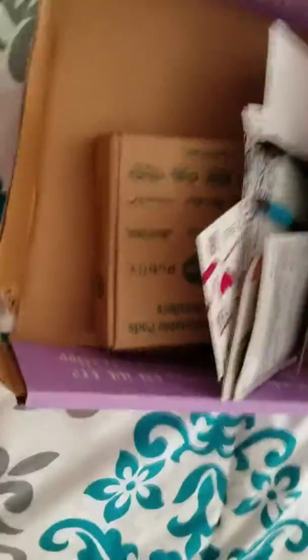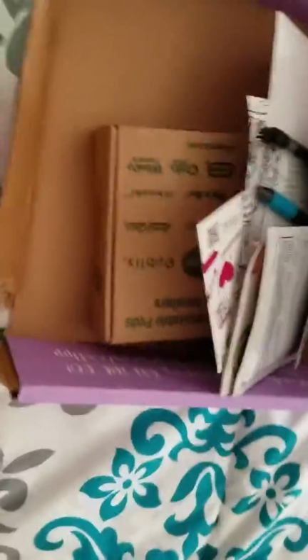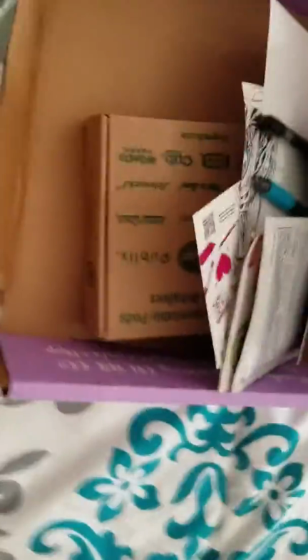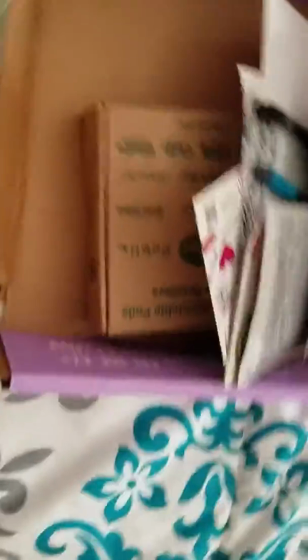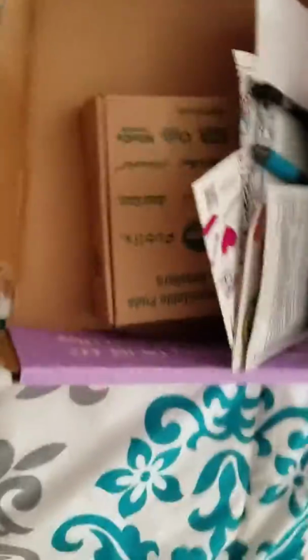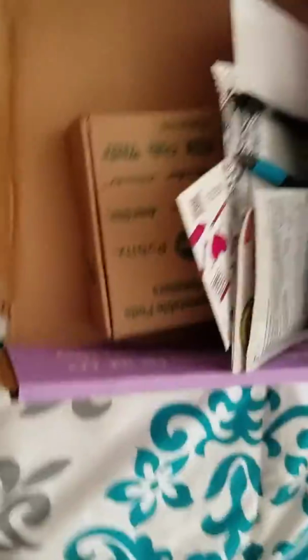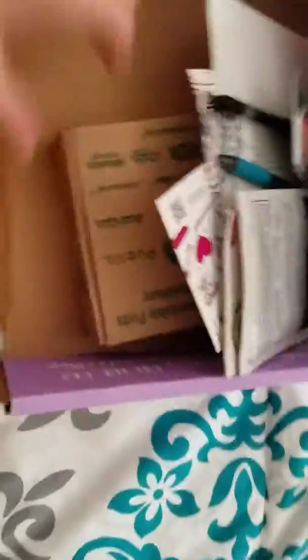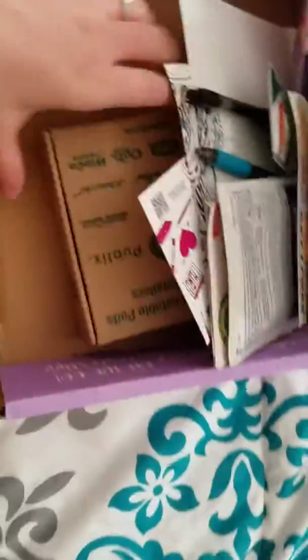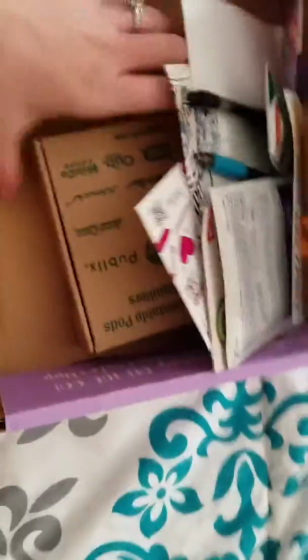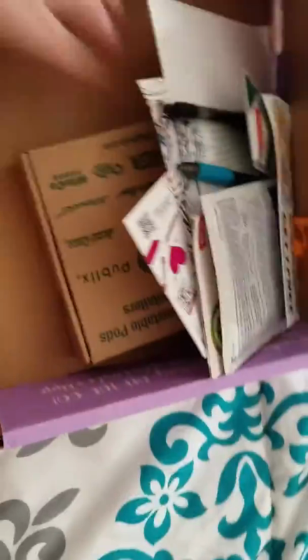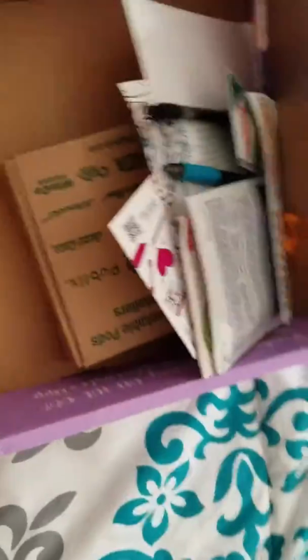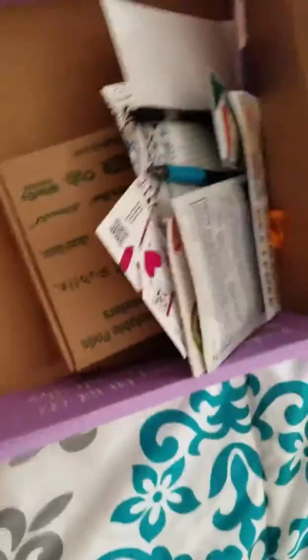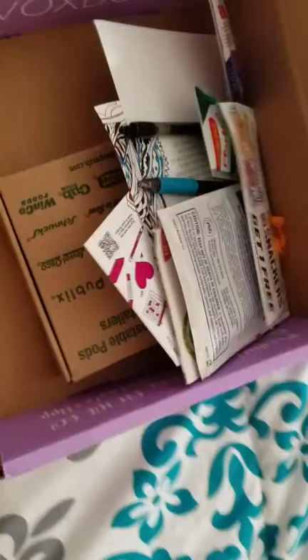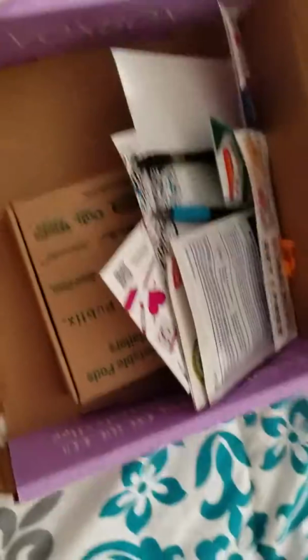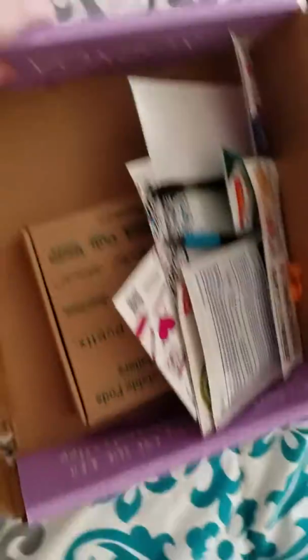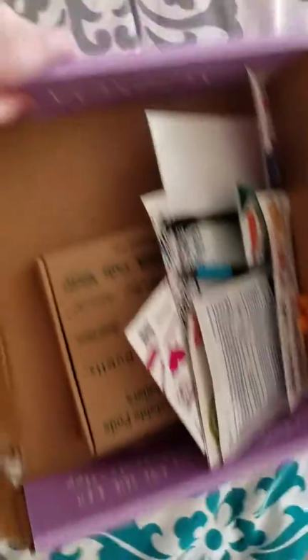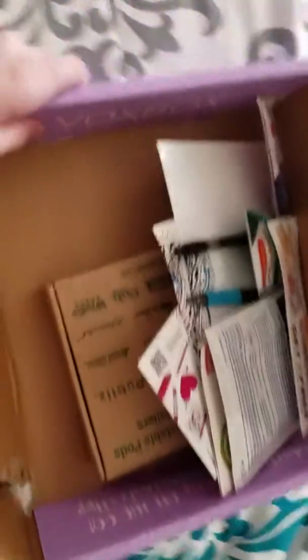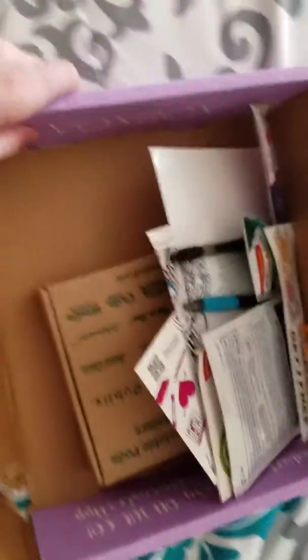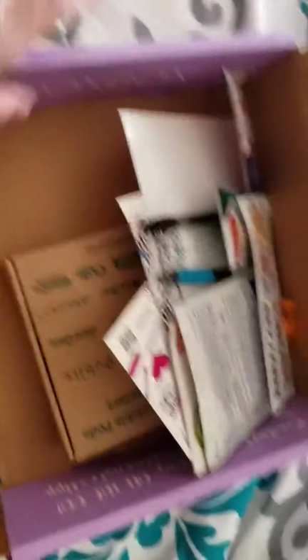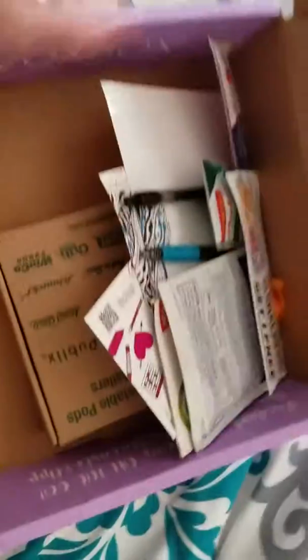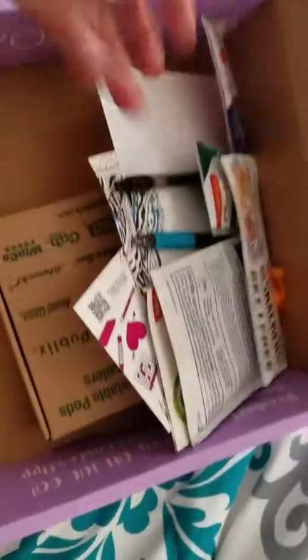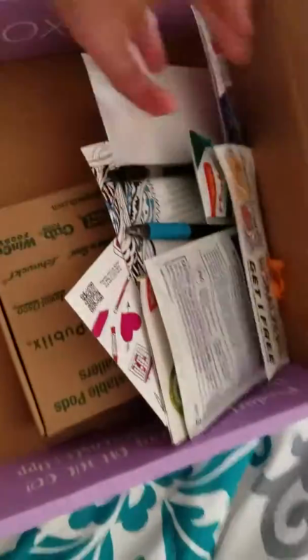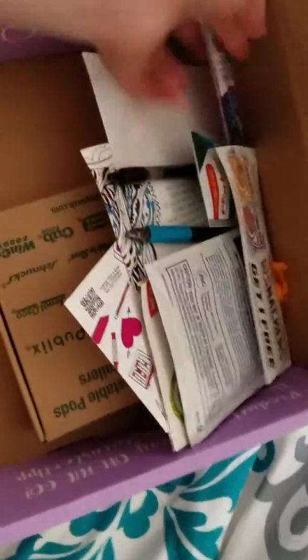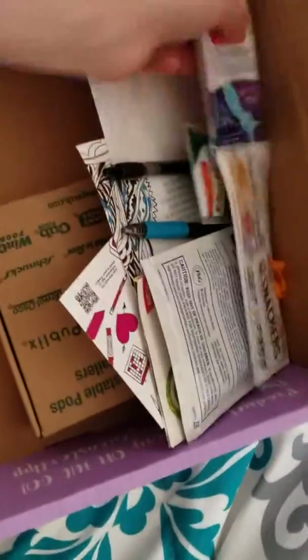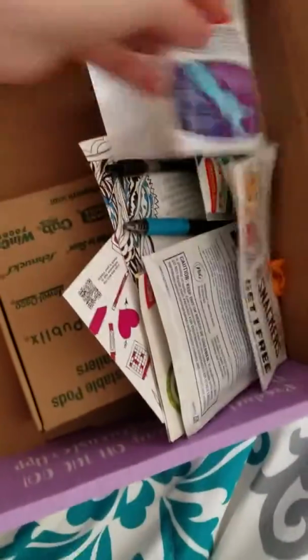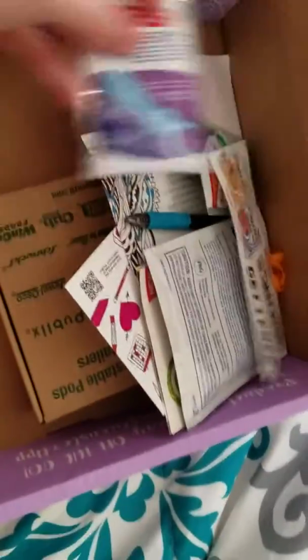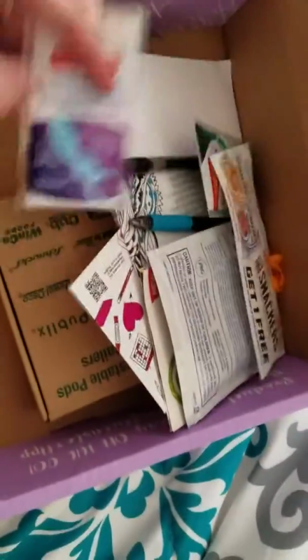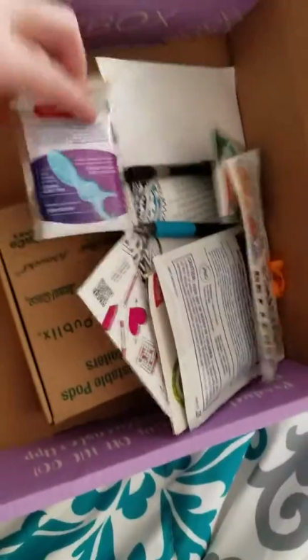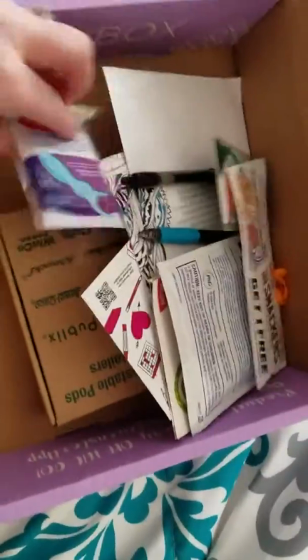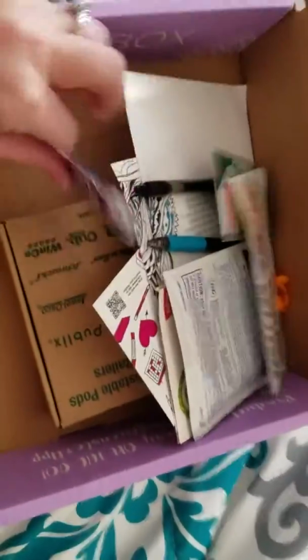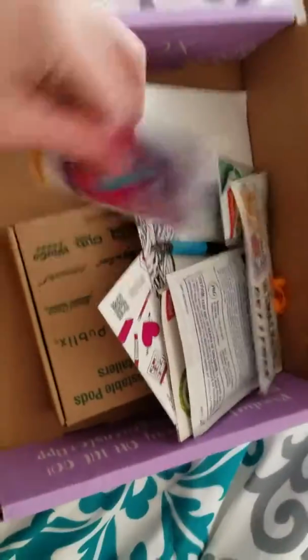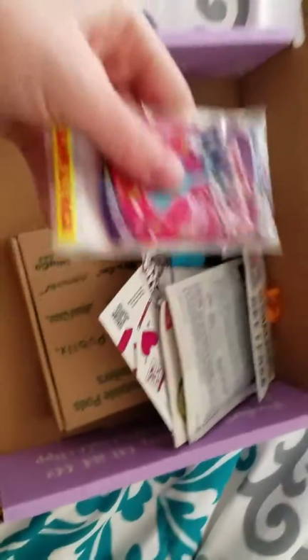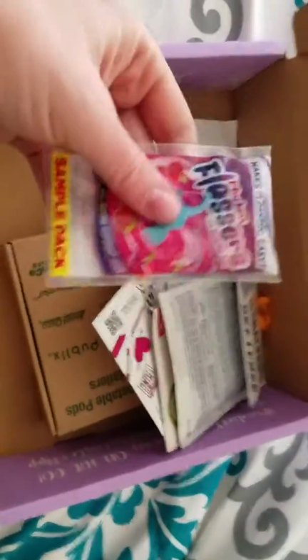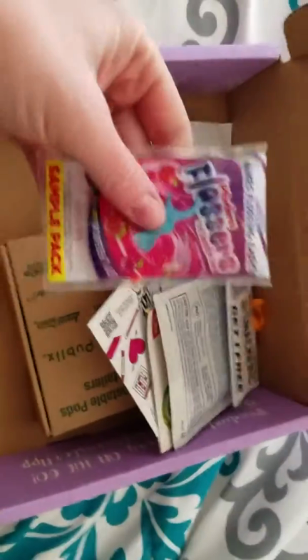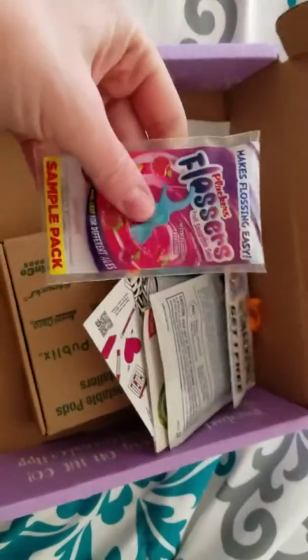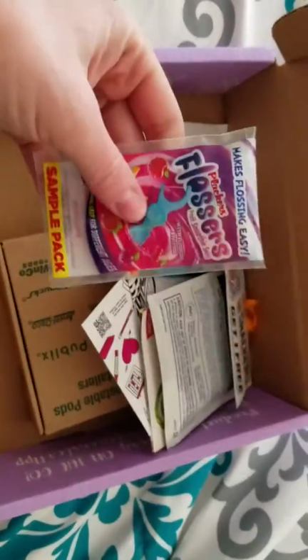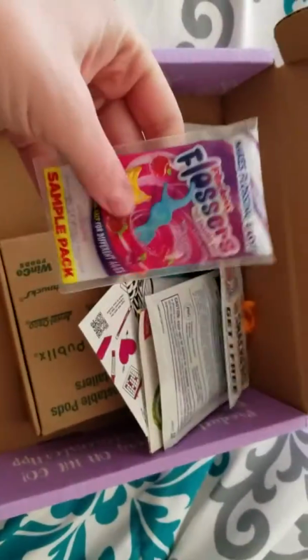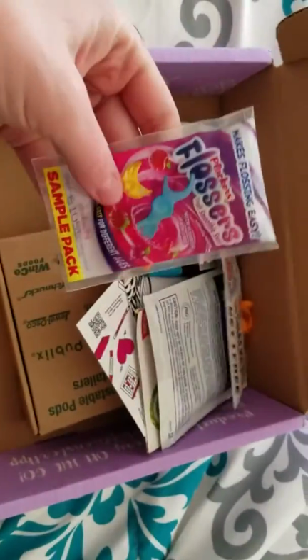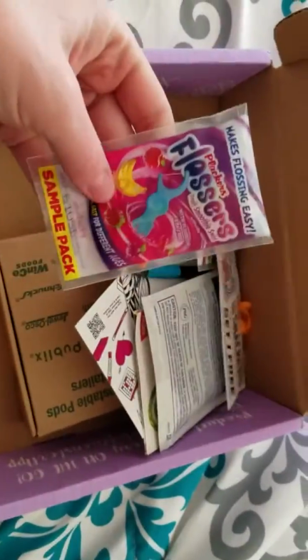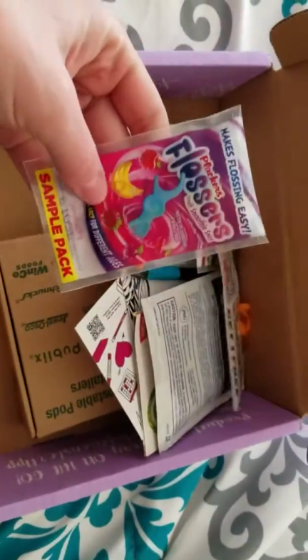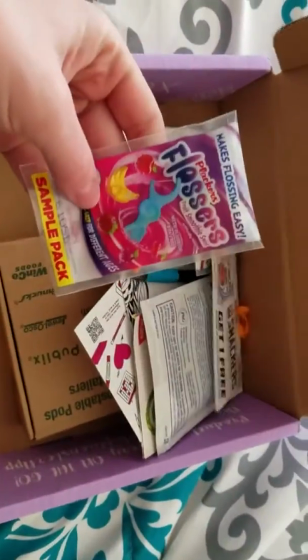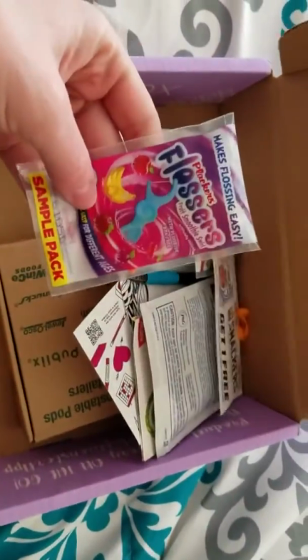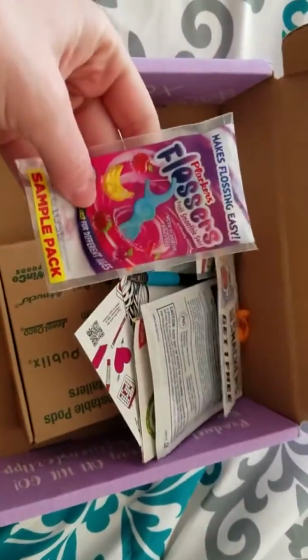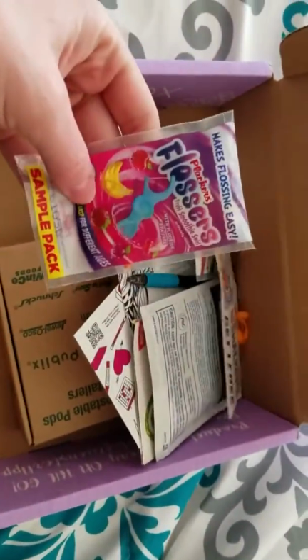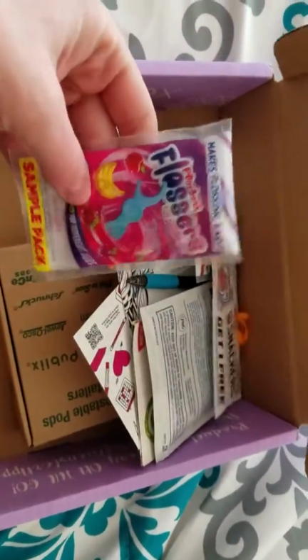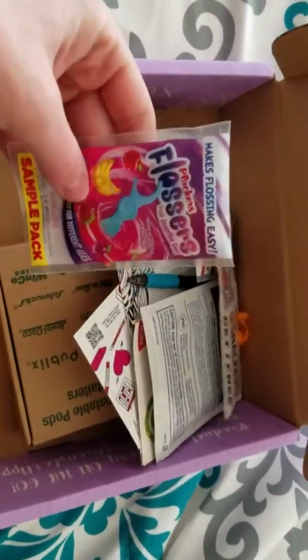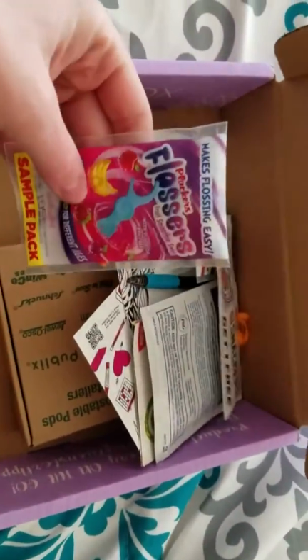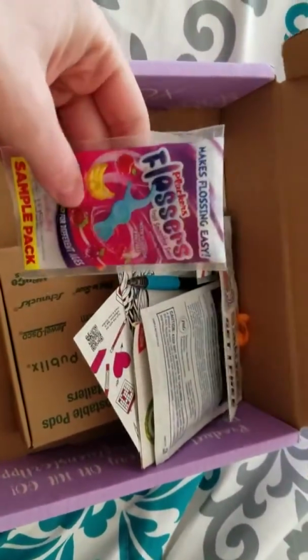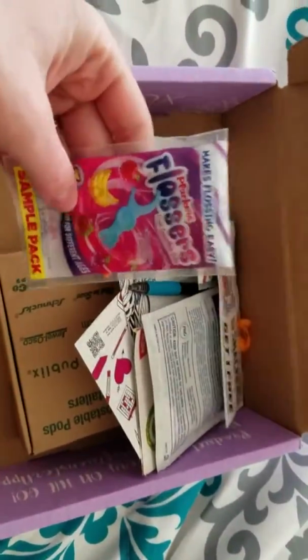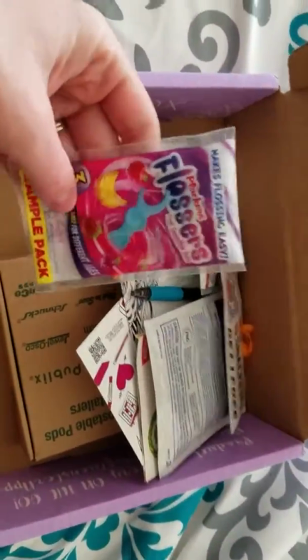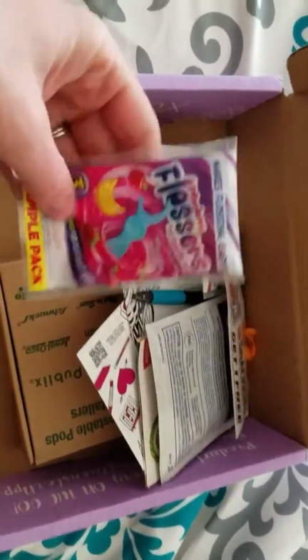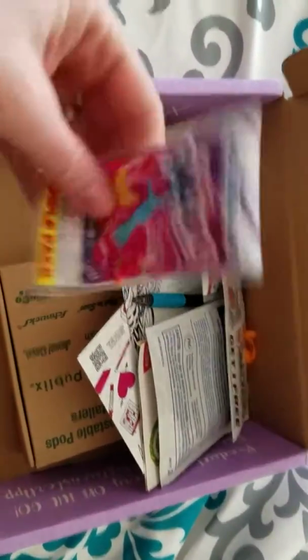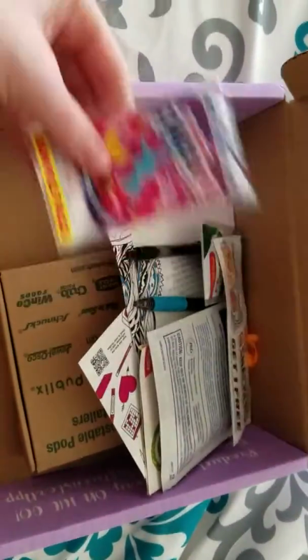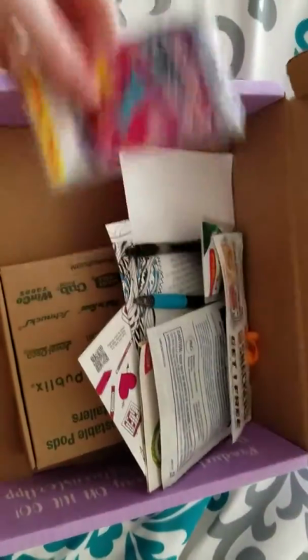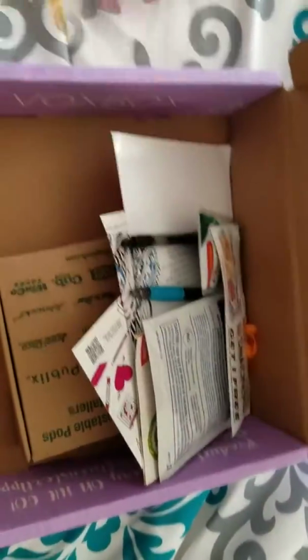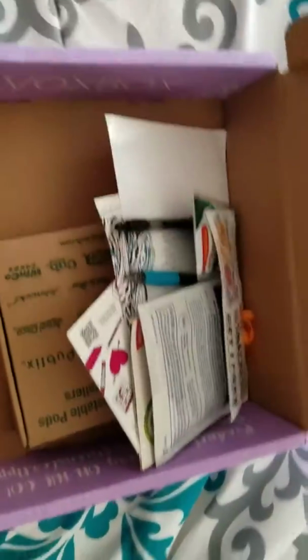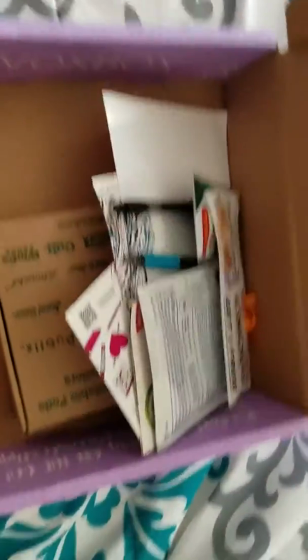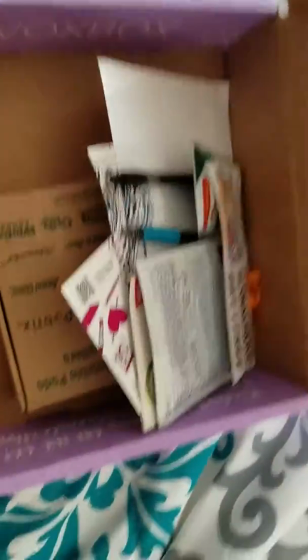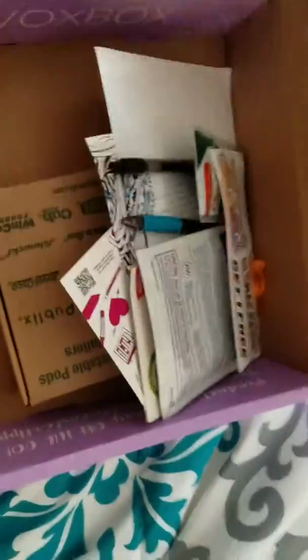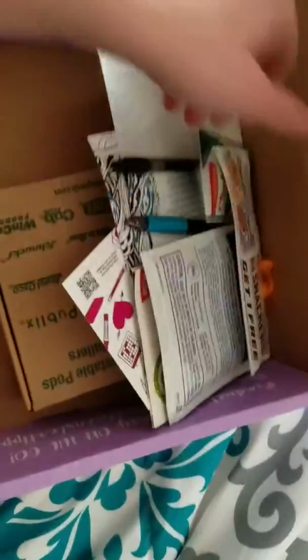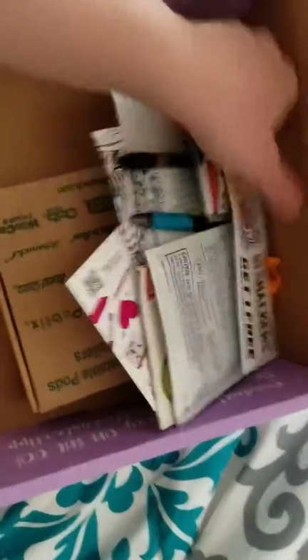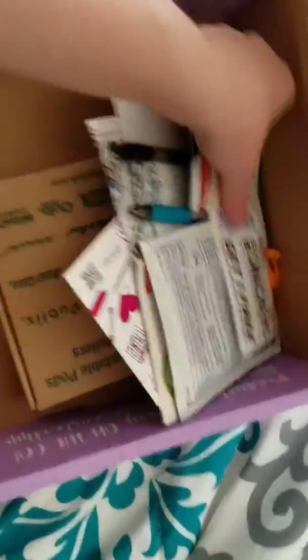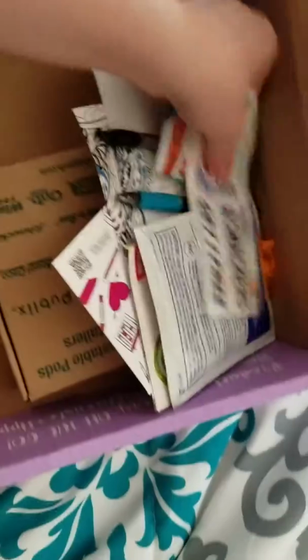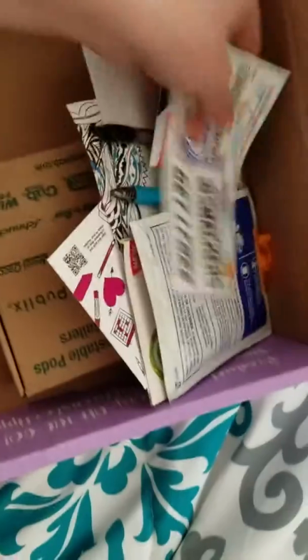What do we have in here? This is our back-to-school box. Floss Picks, which is always a good thing to have.